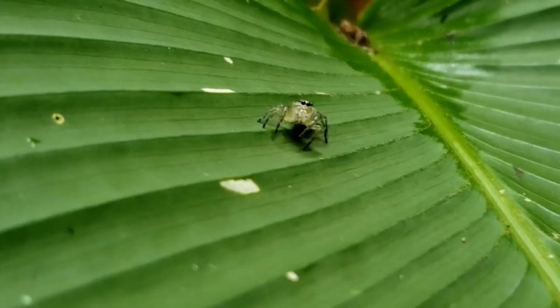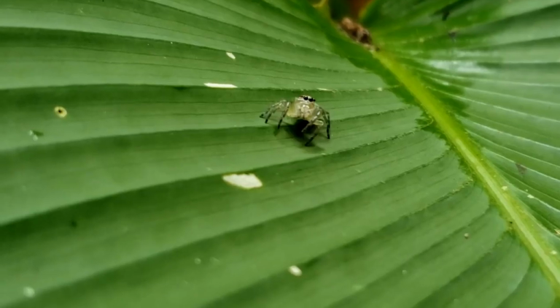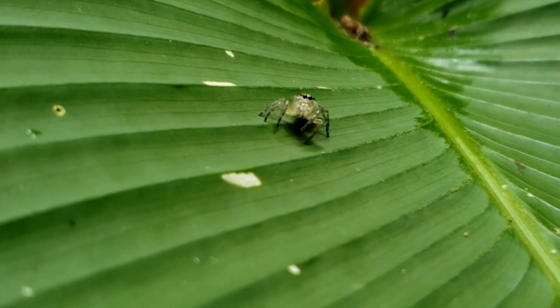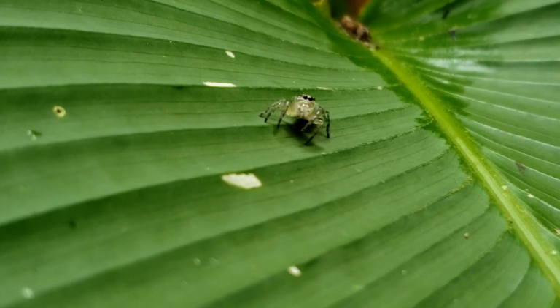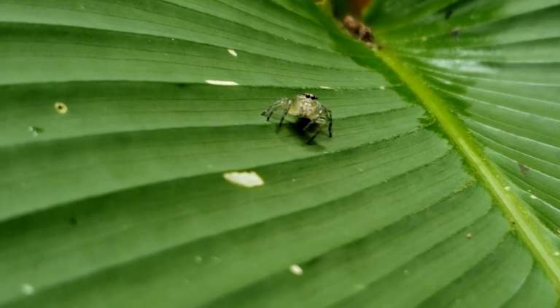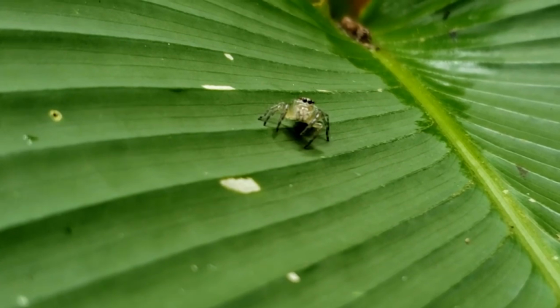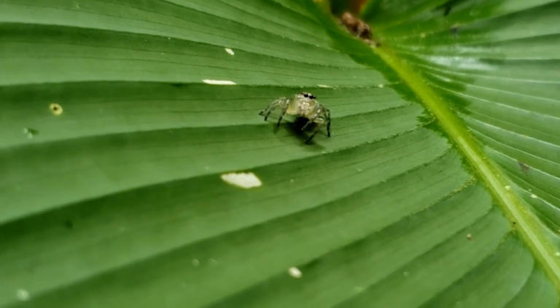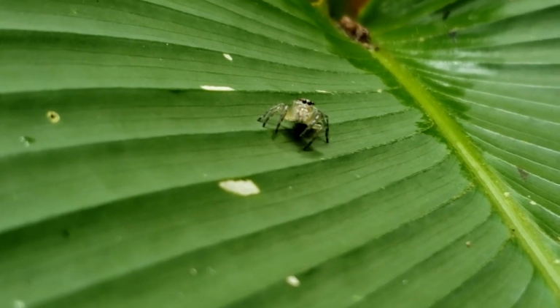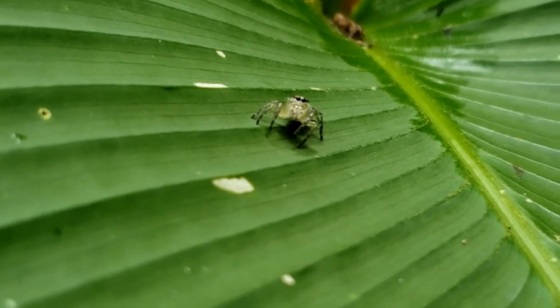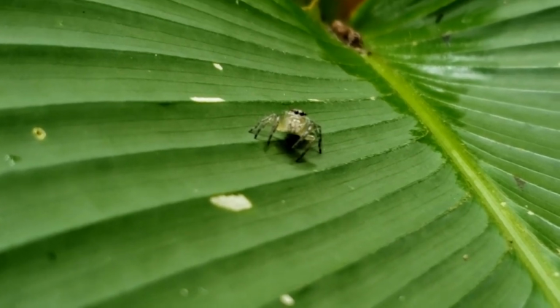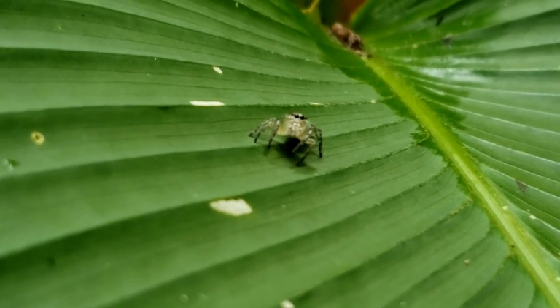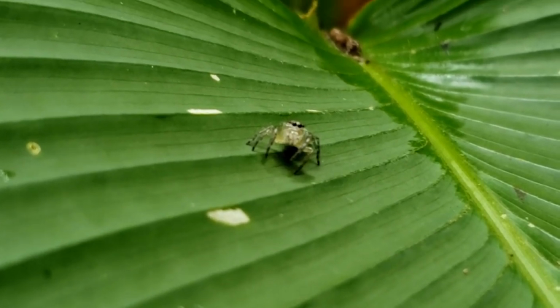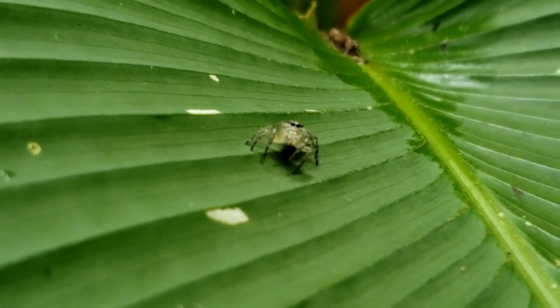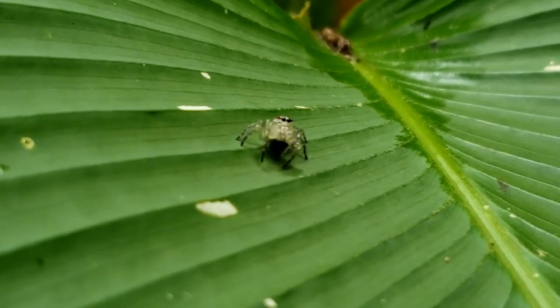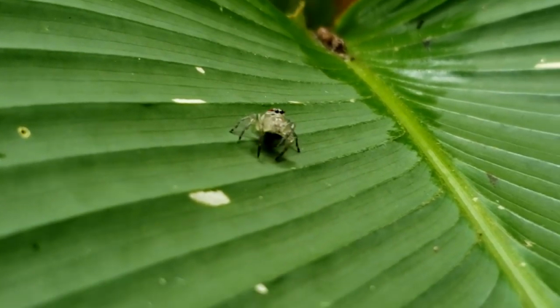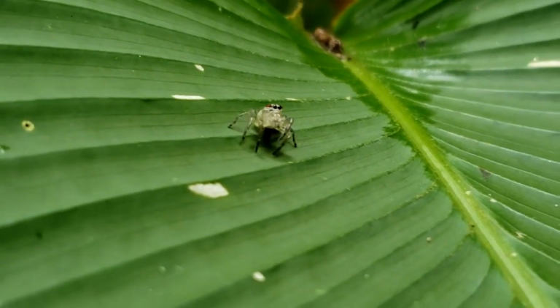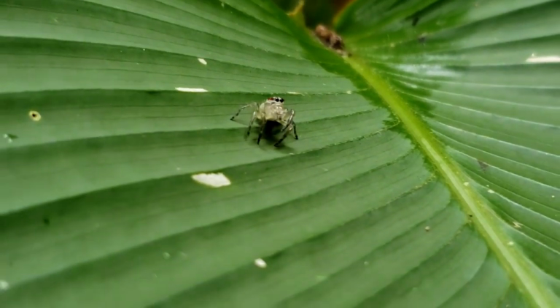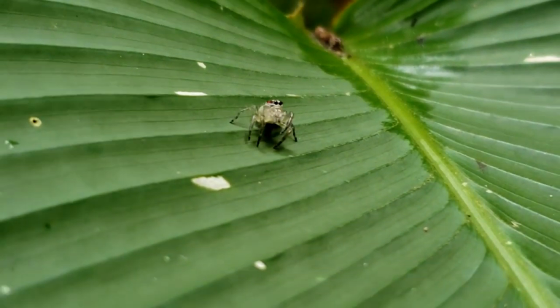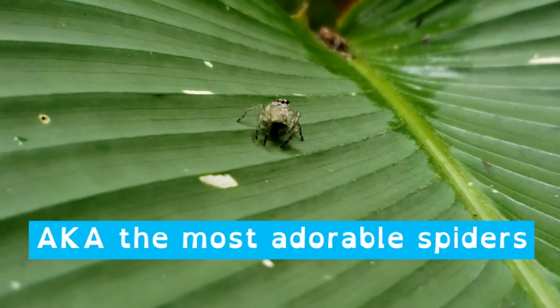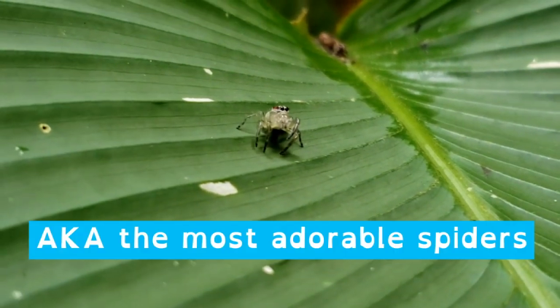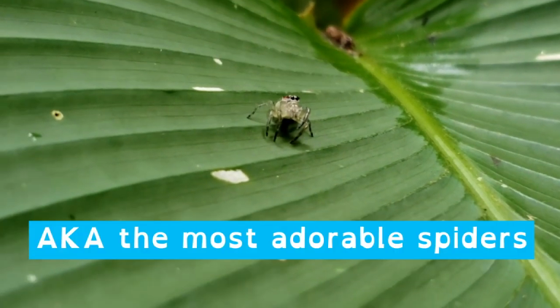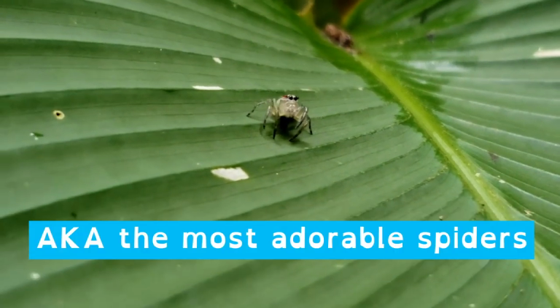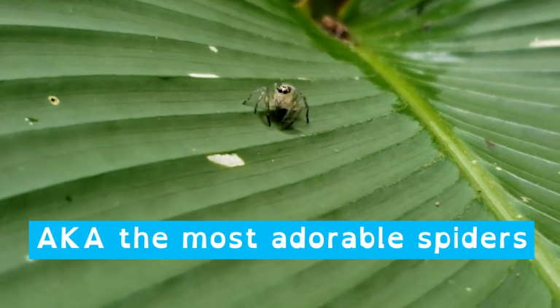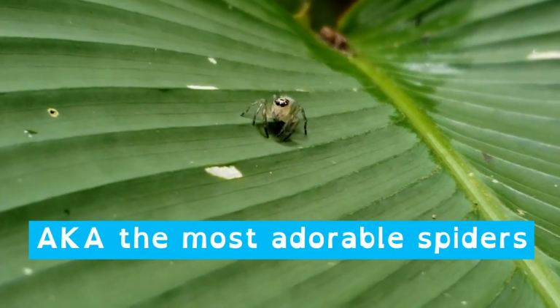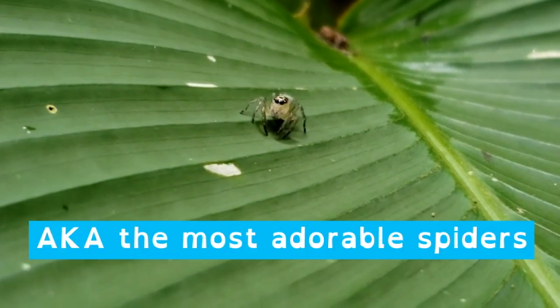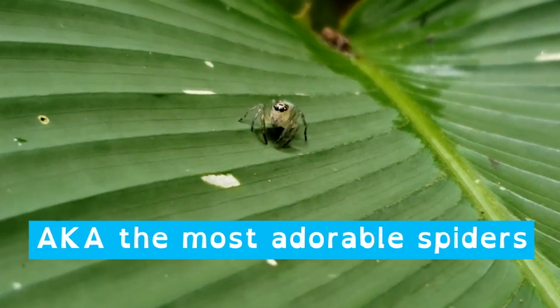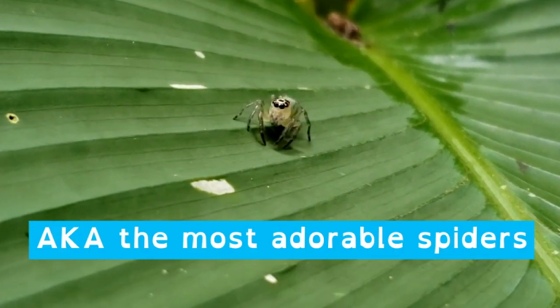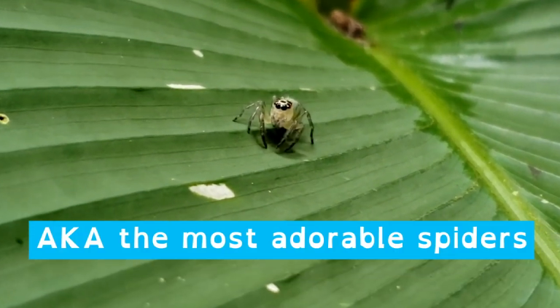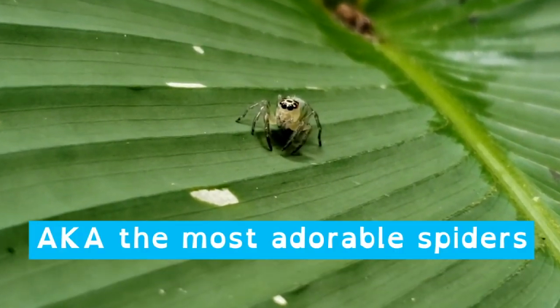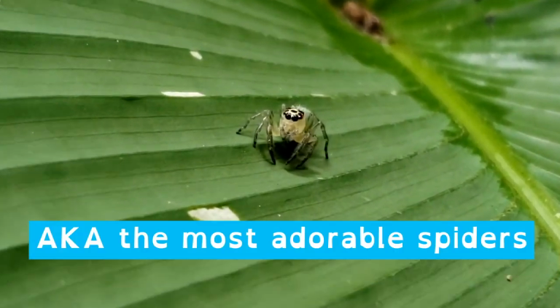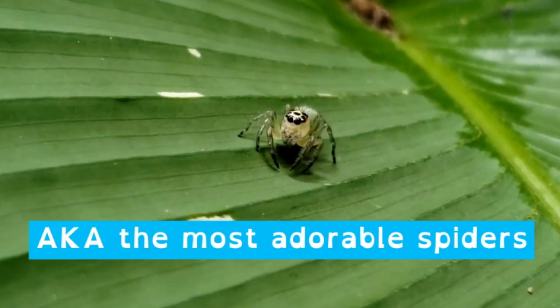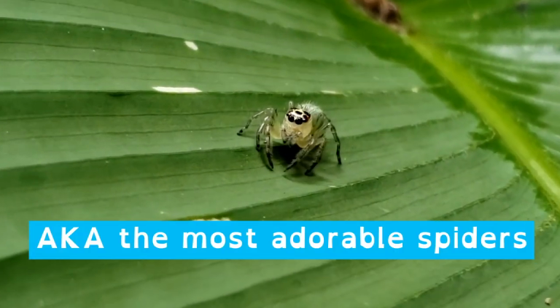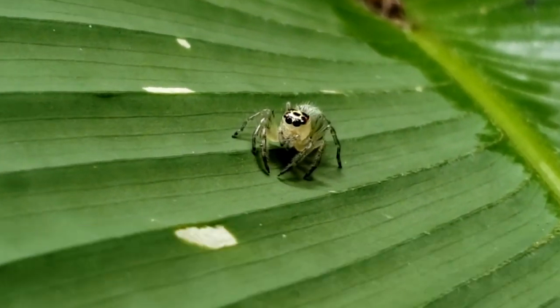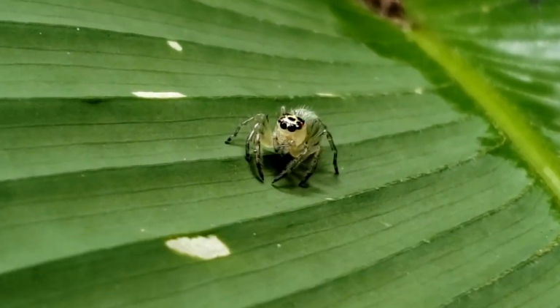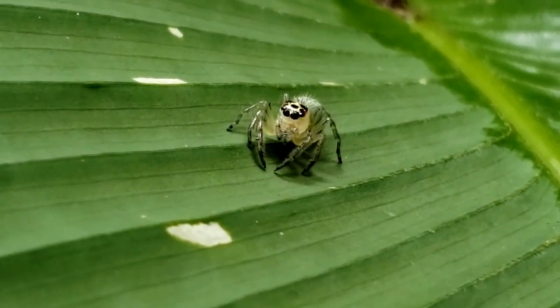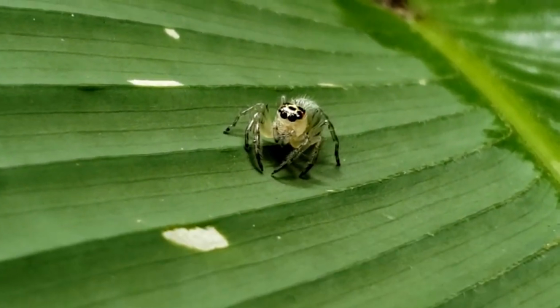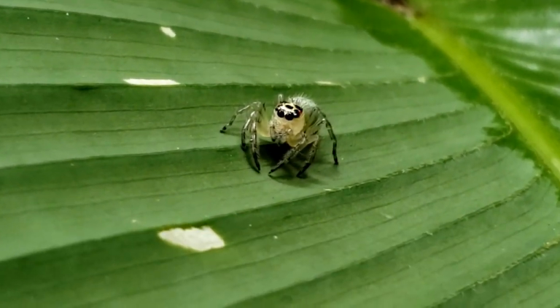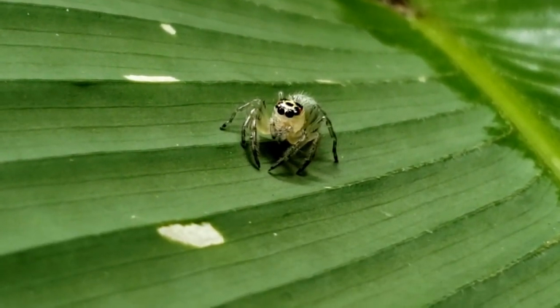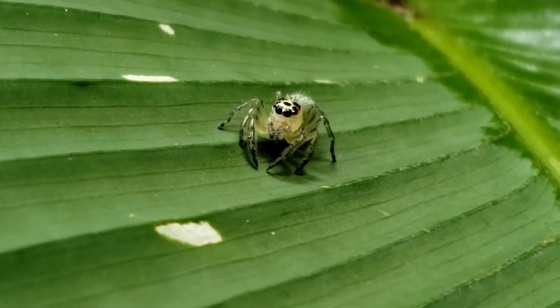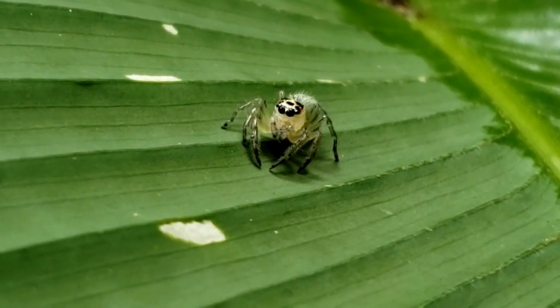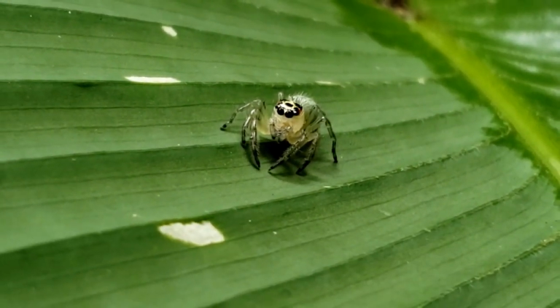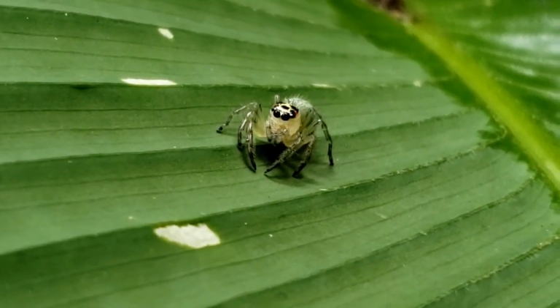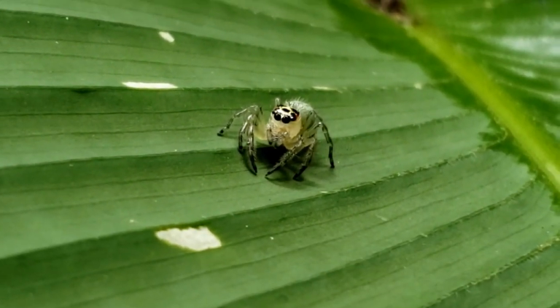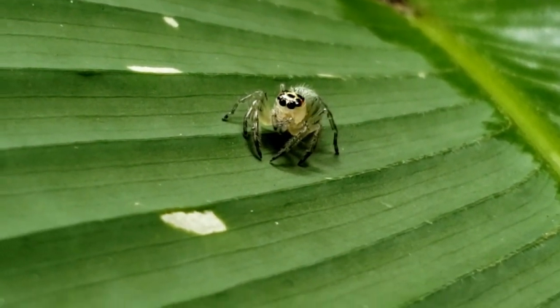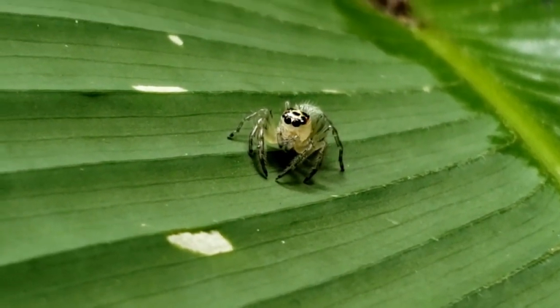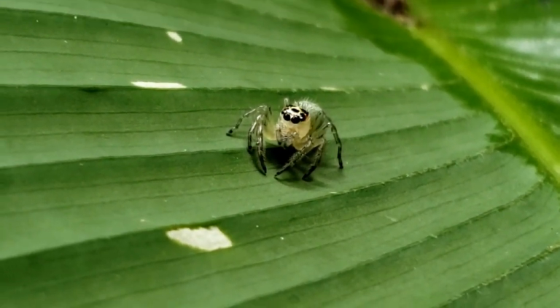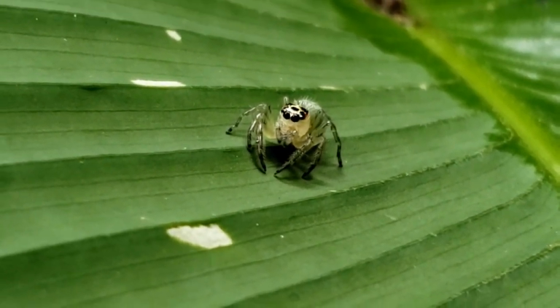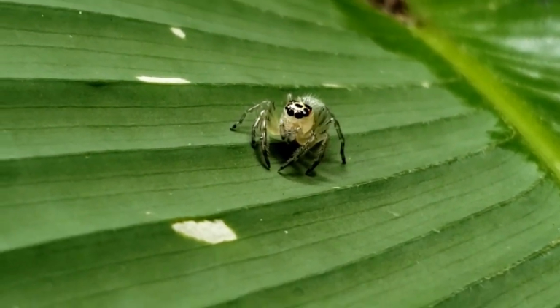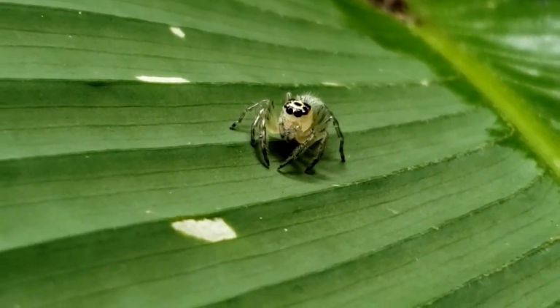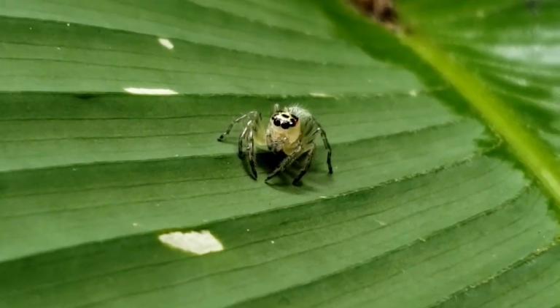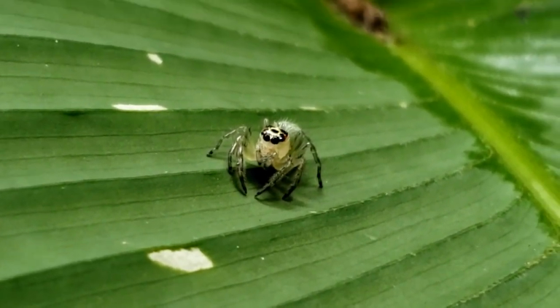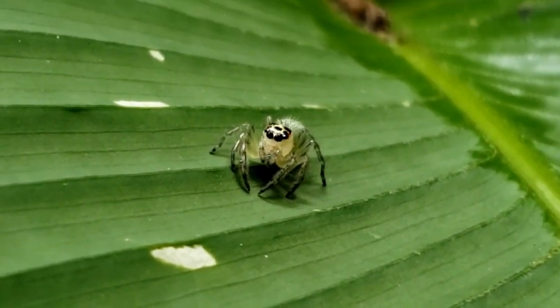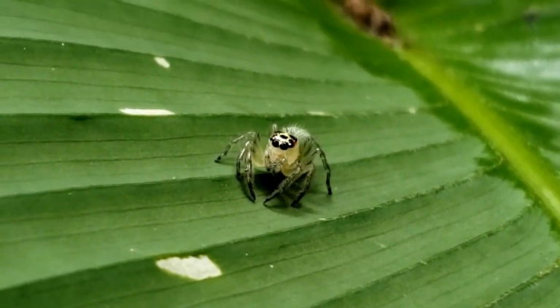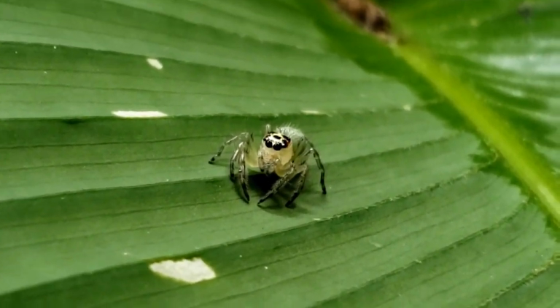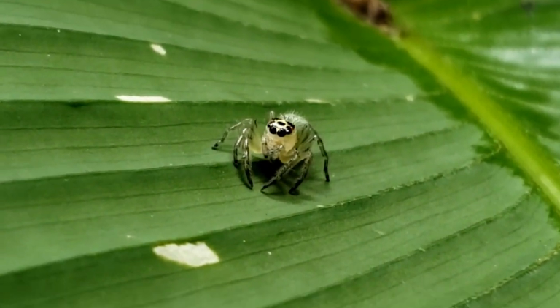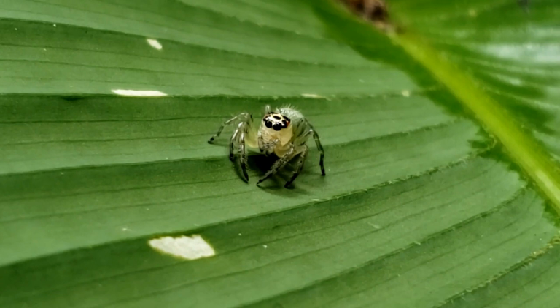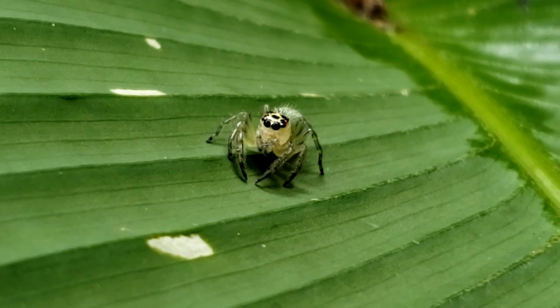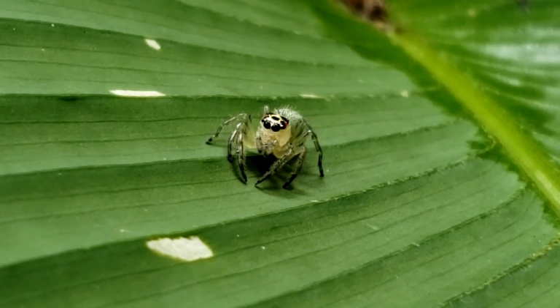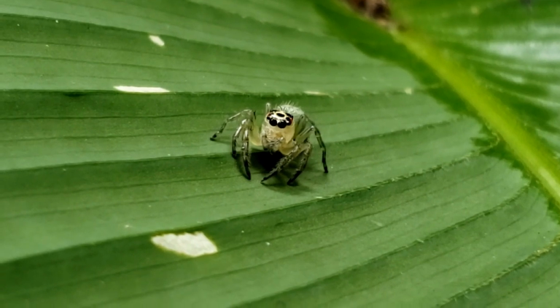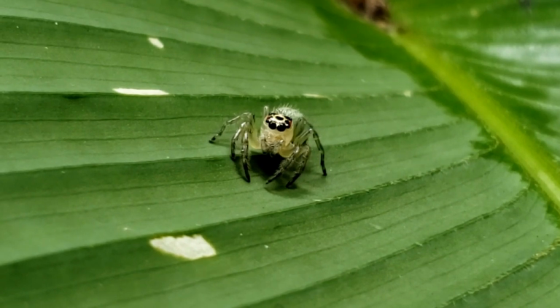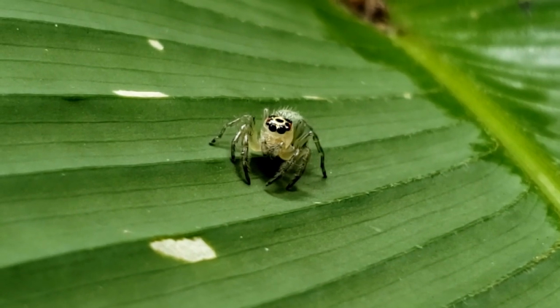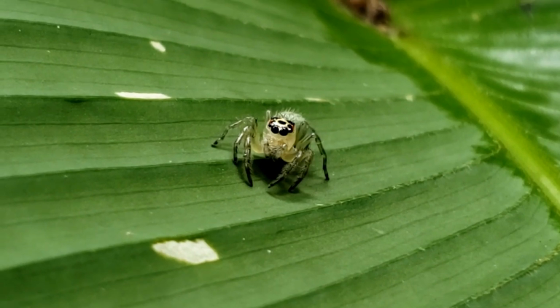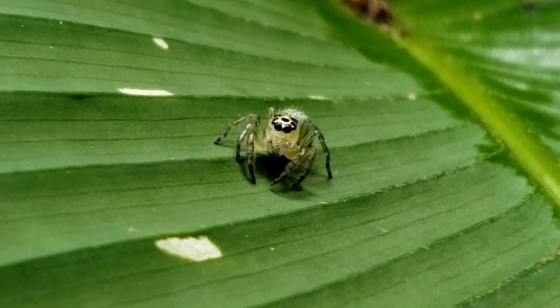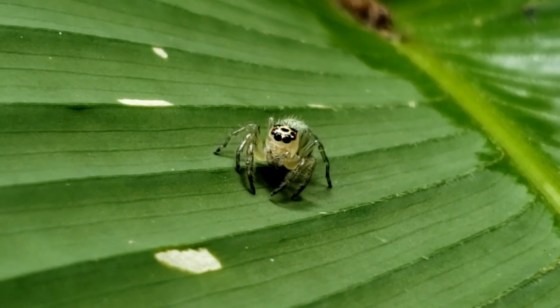Jumping spiders — you can tell when they're looking at you because their eyes will be black.